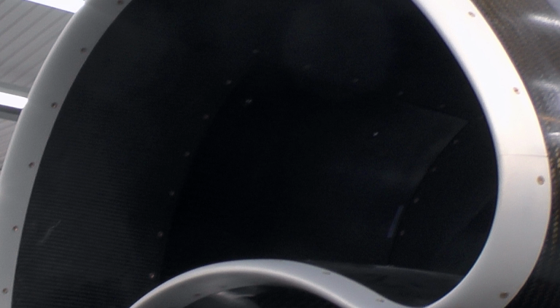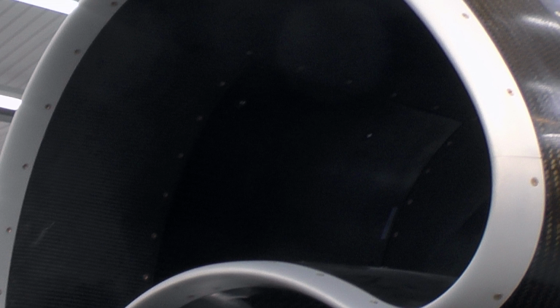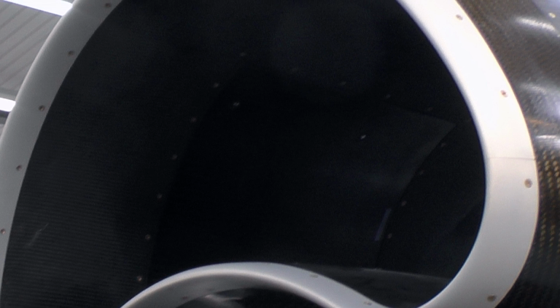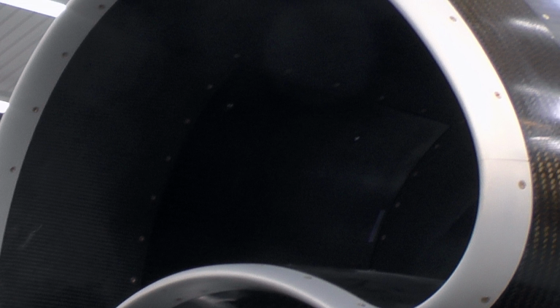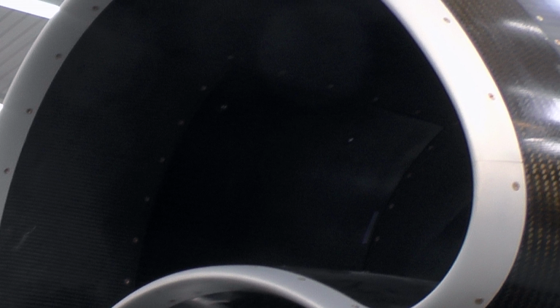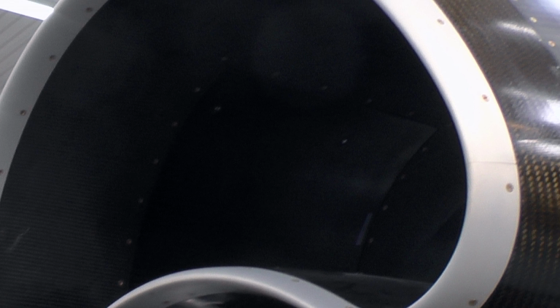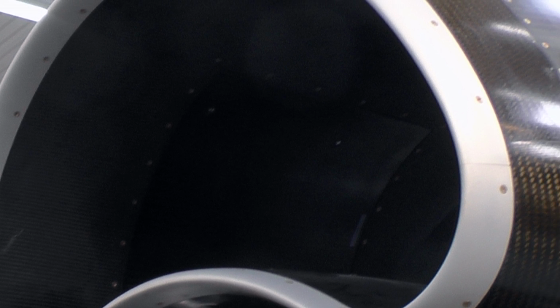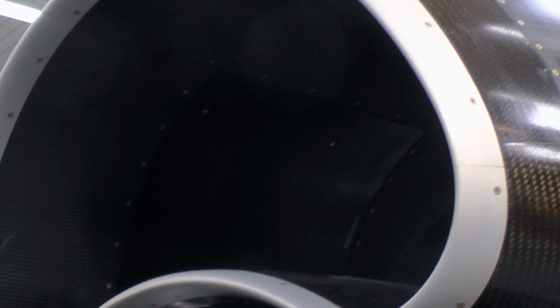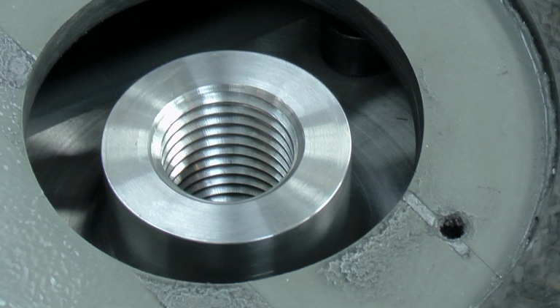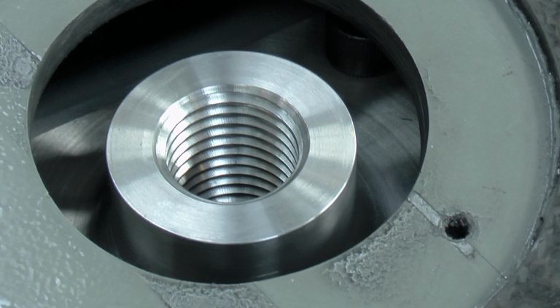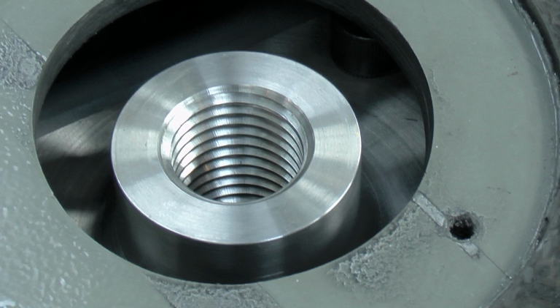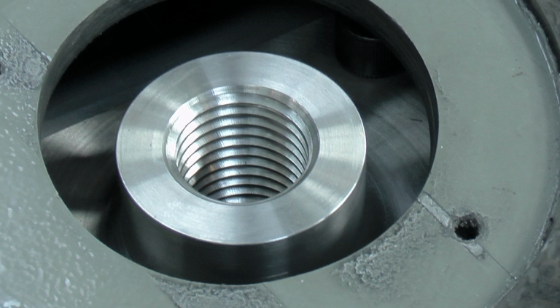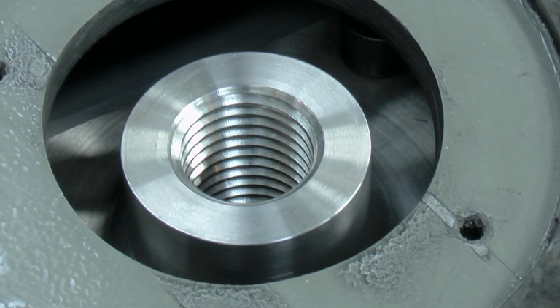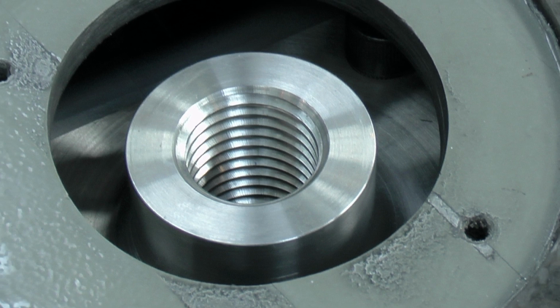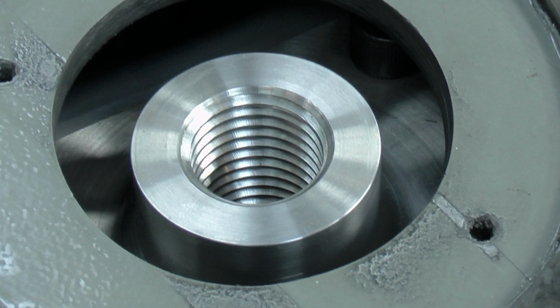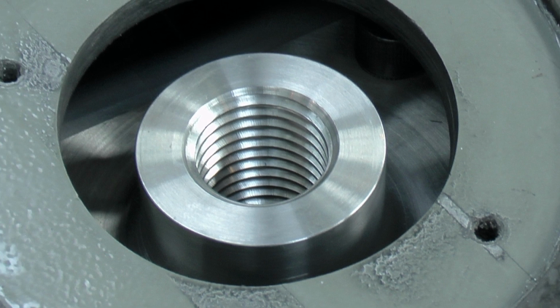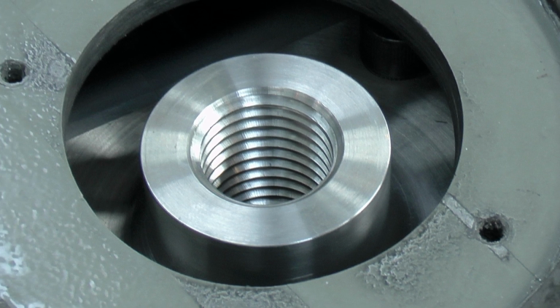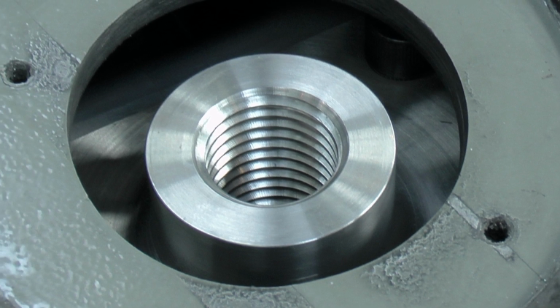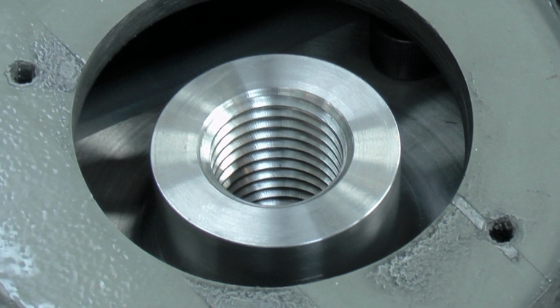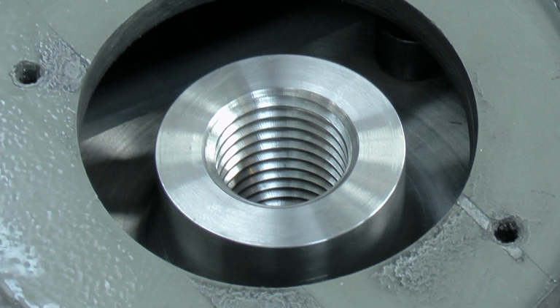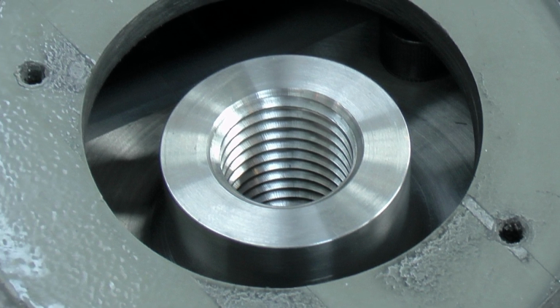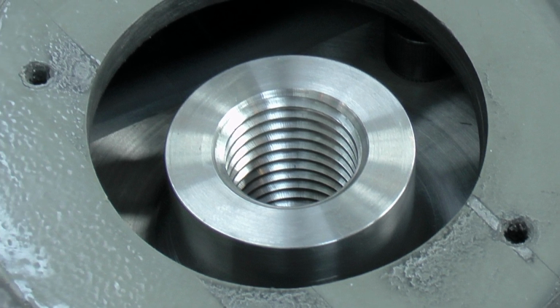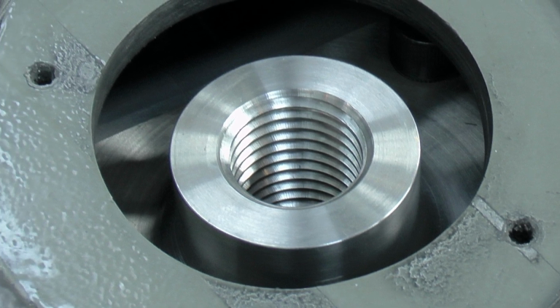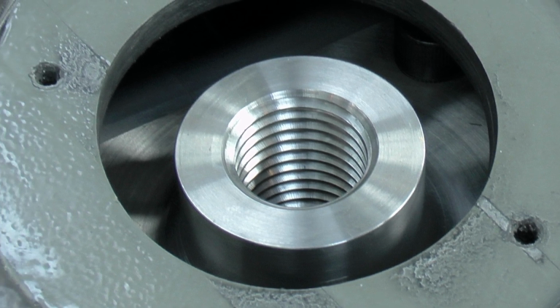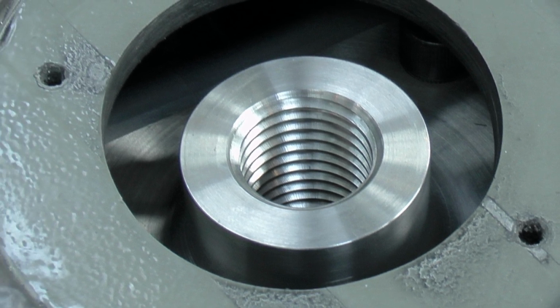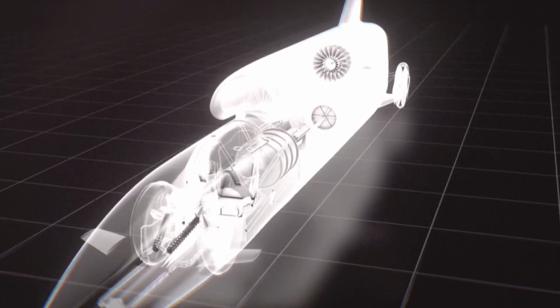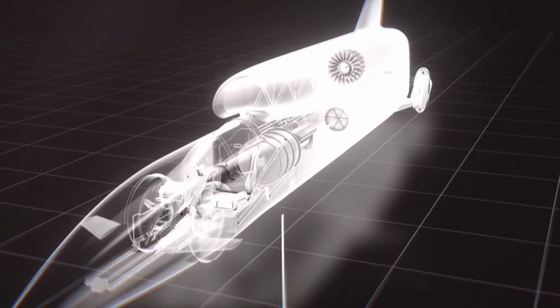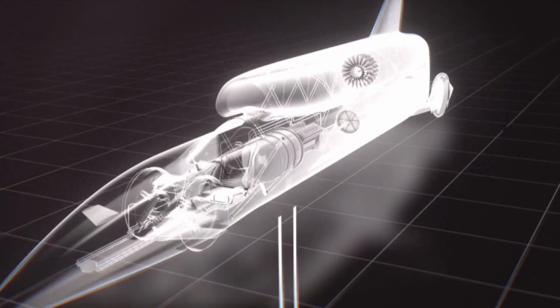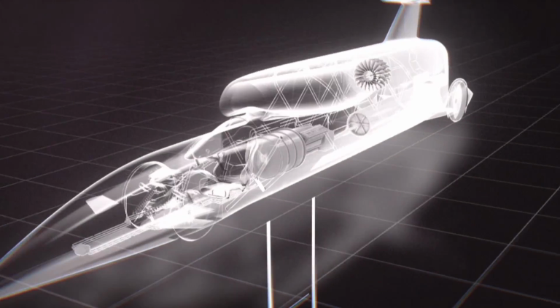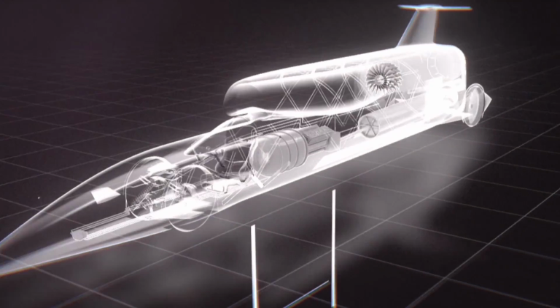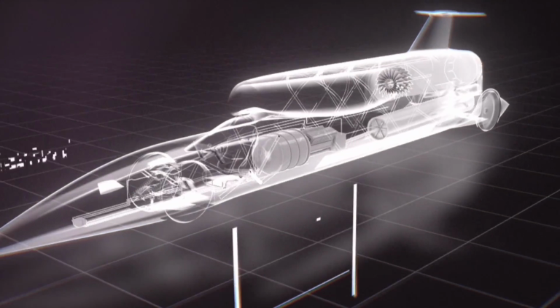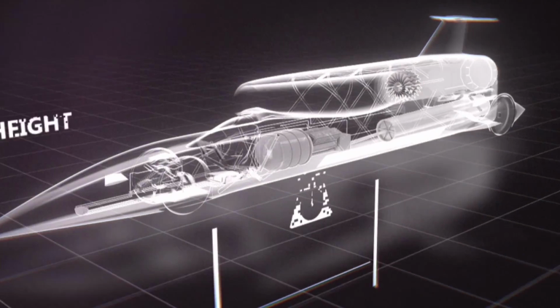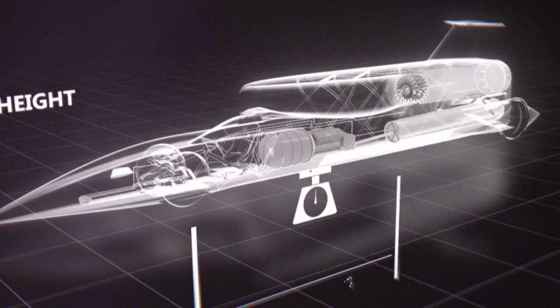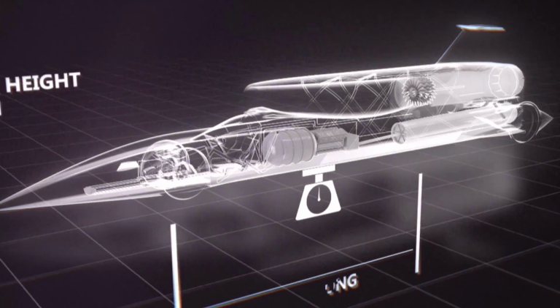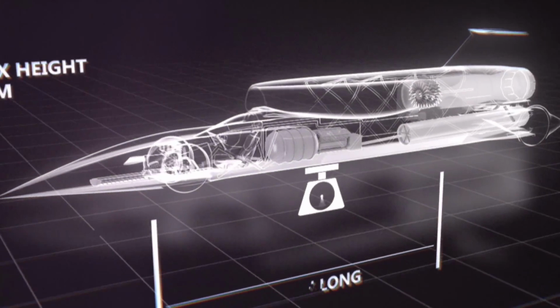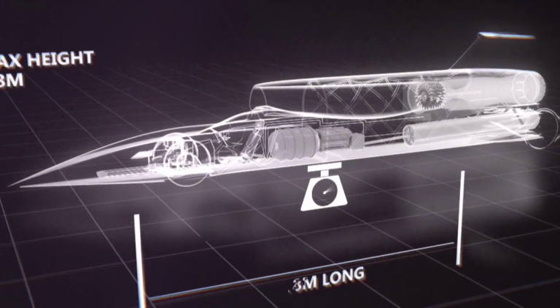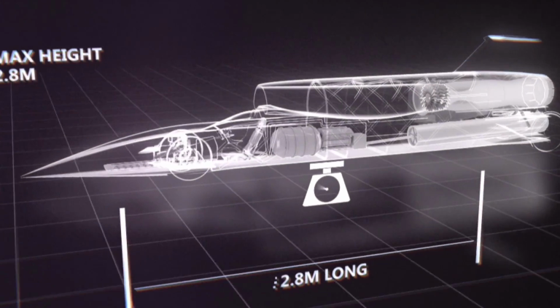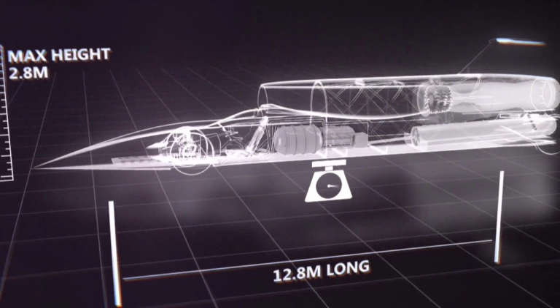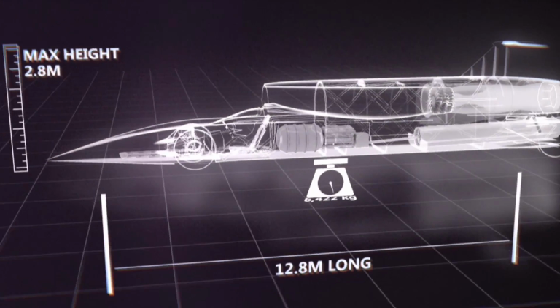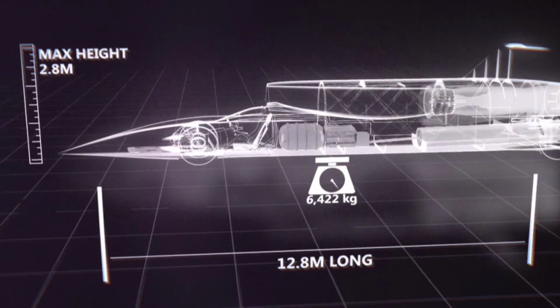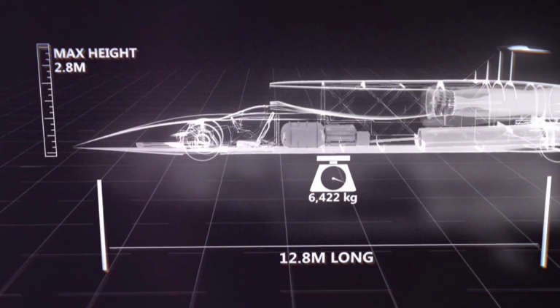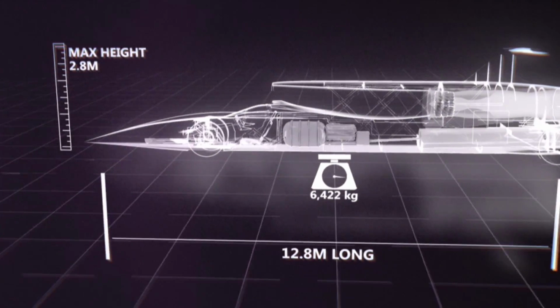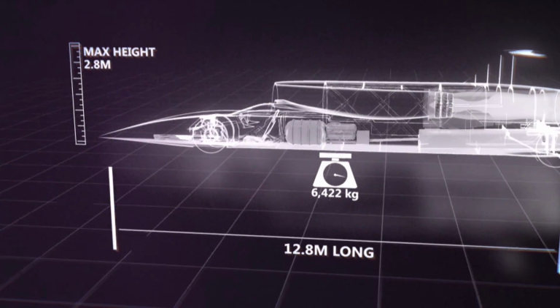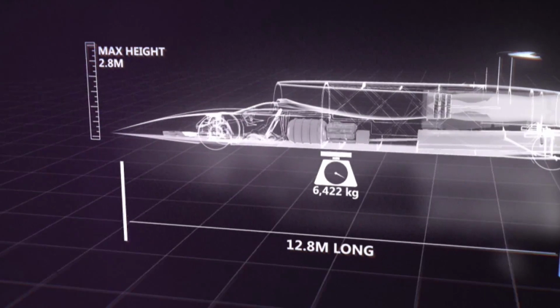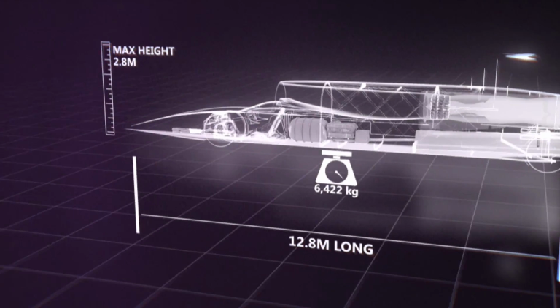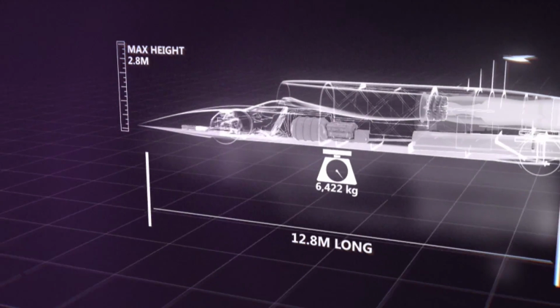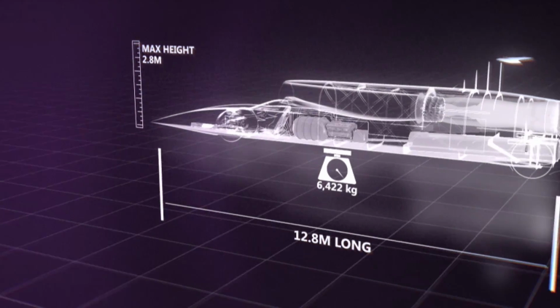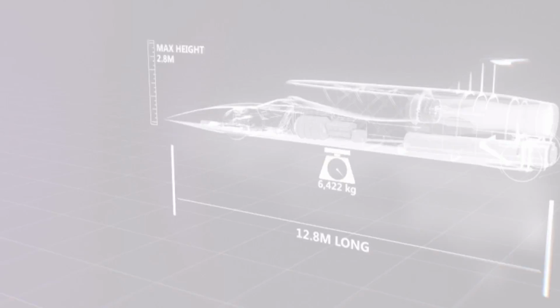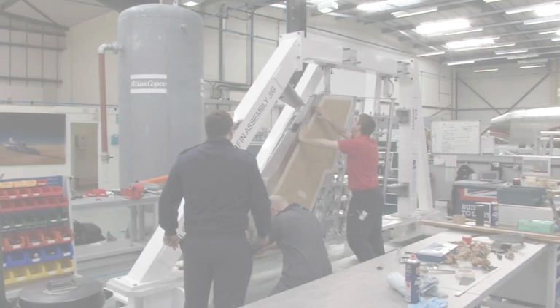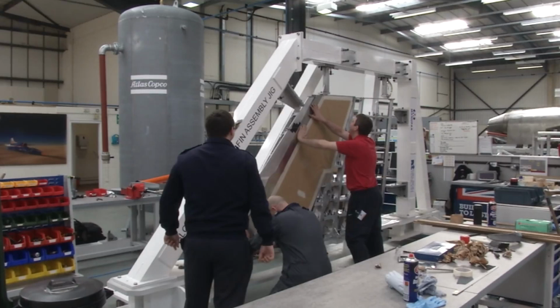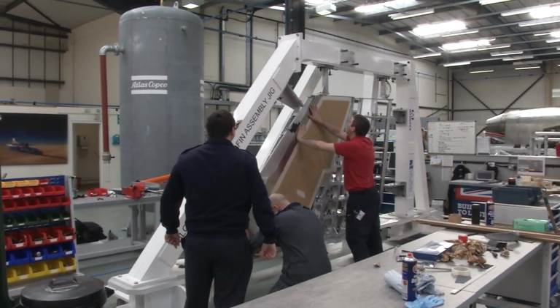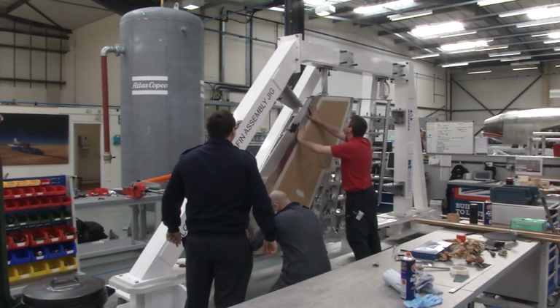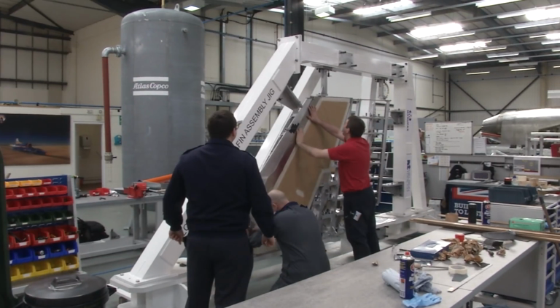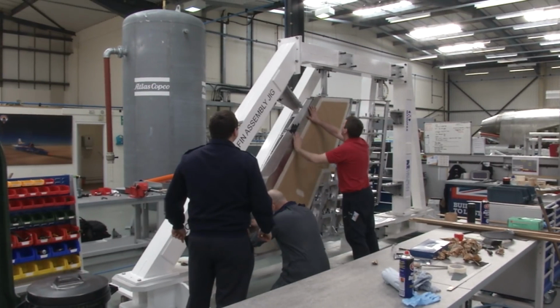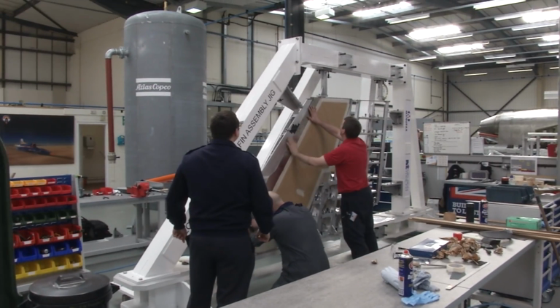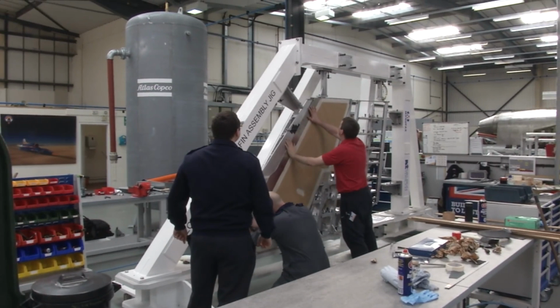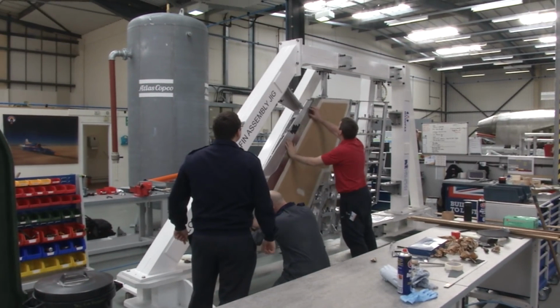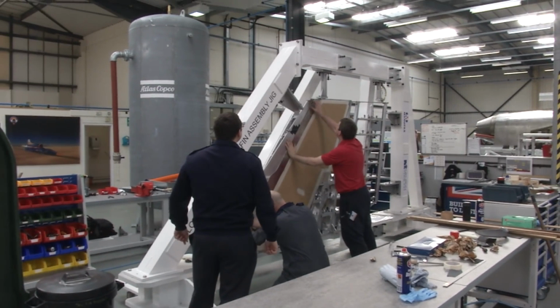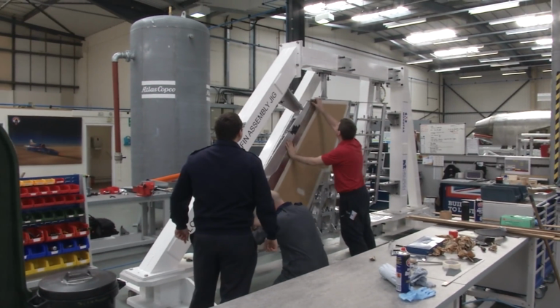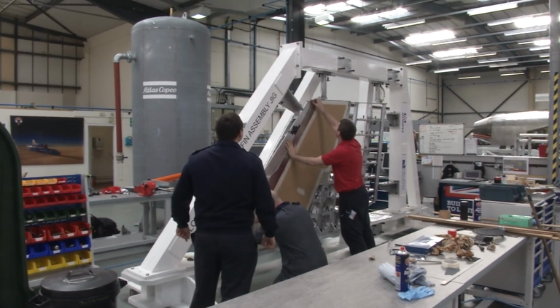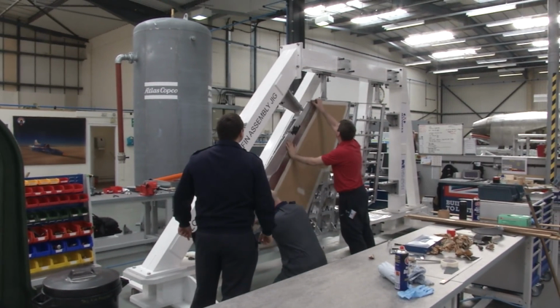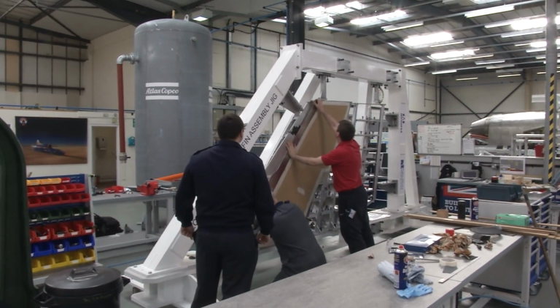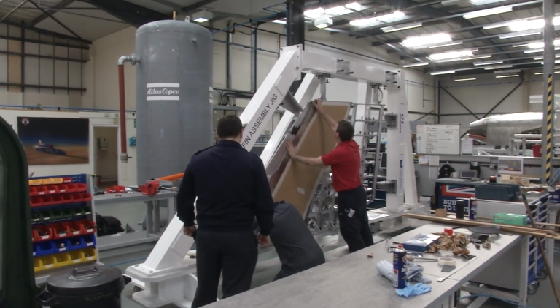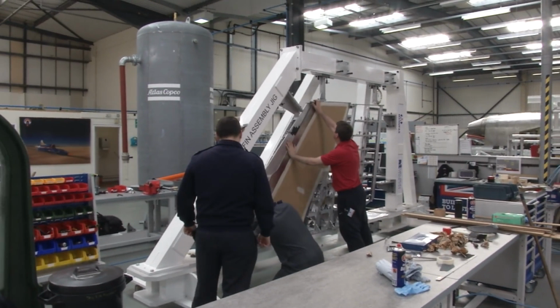The car has existed on paper for some time, but now various components, including its iconic tail fin, are starting to take shape.